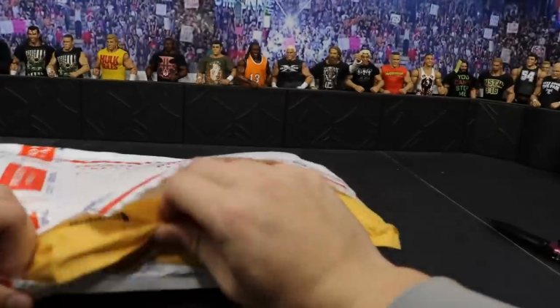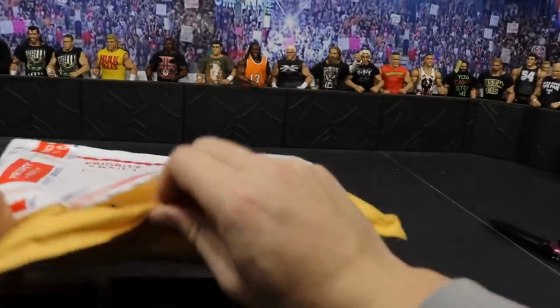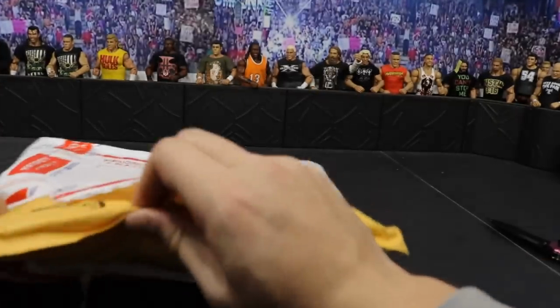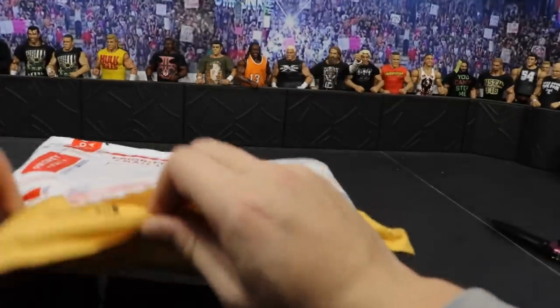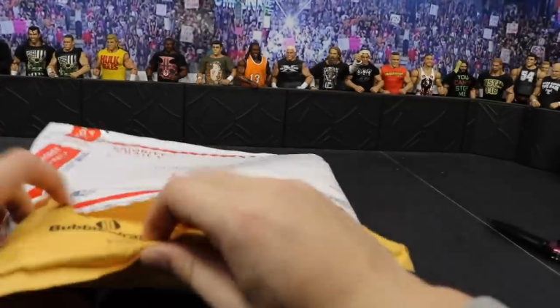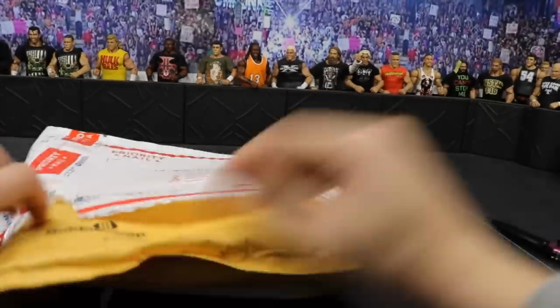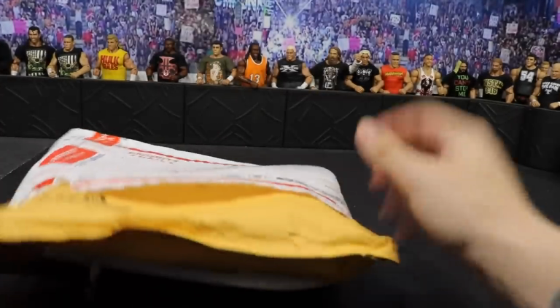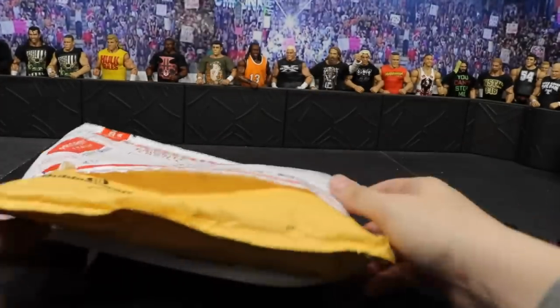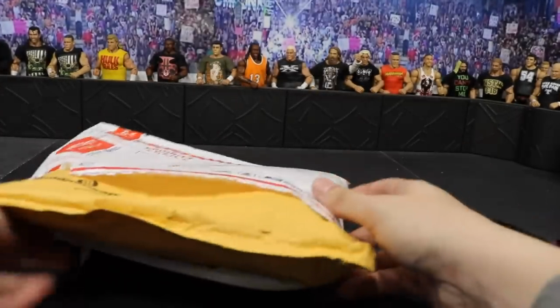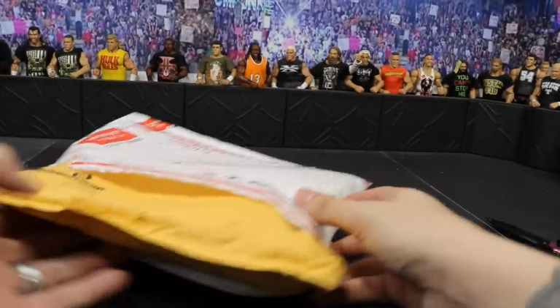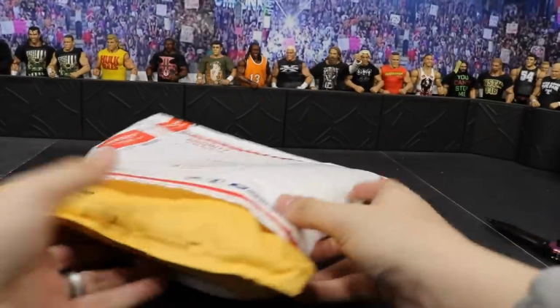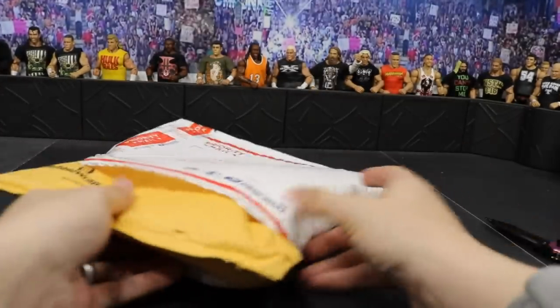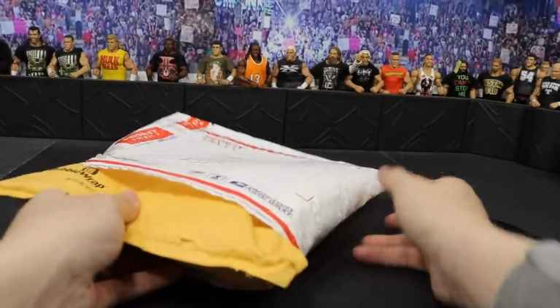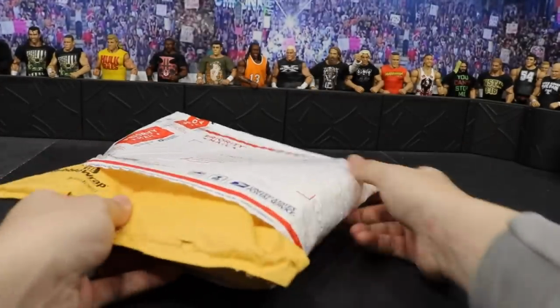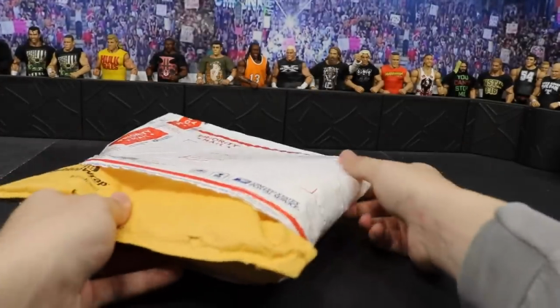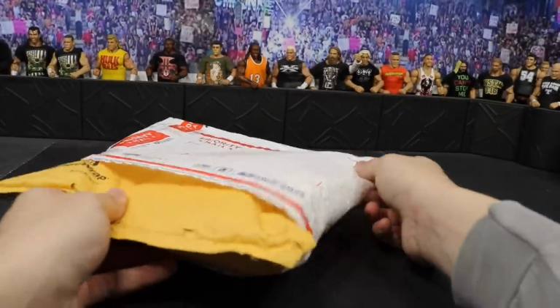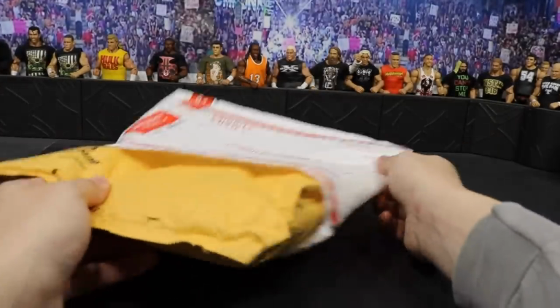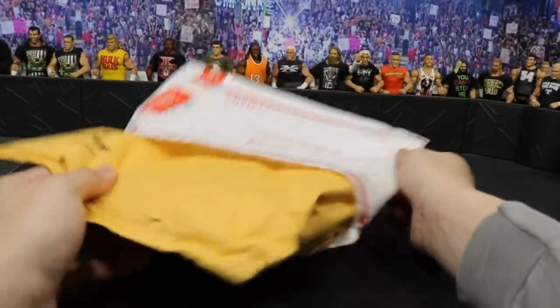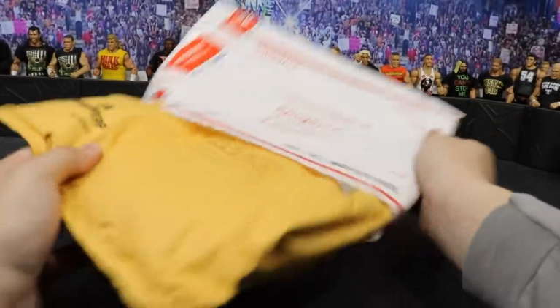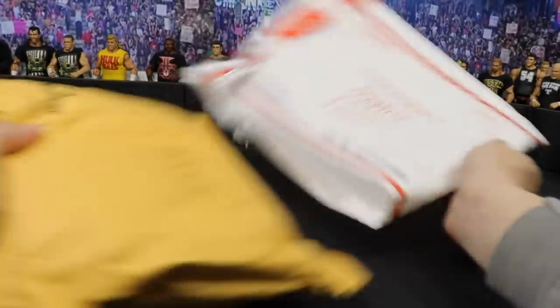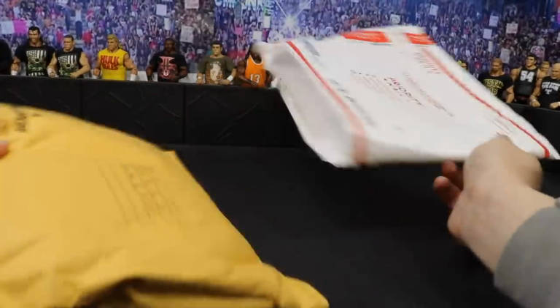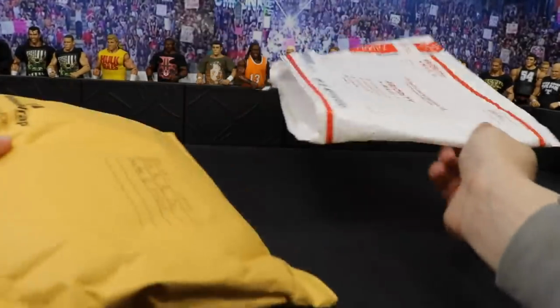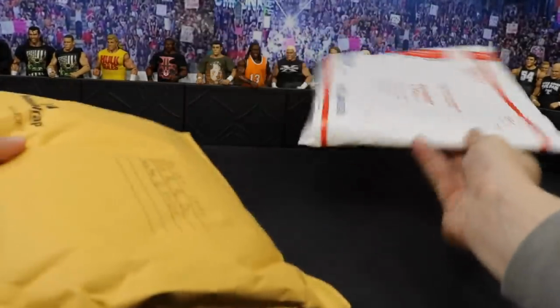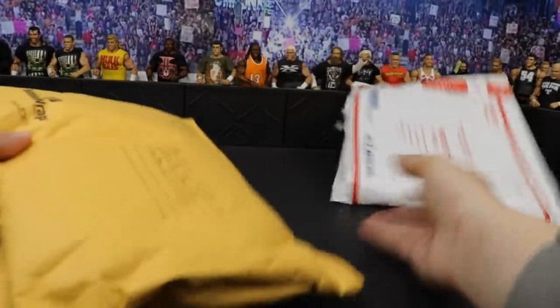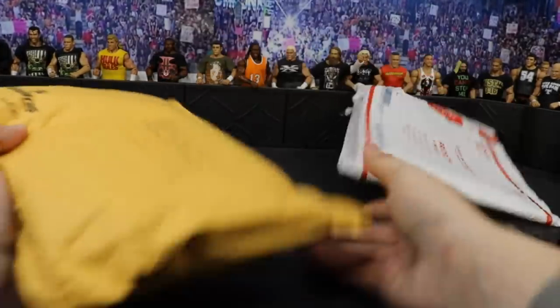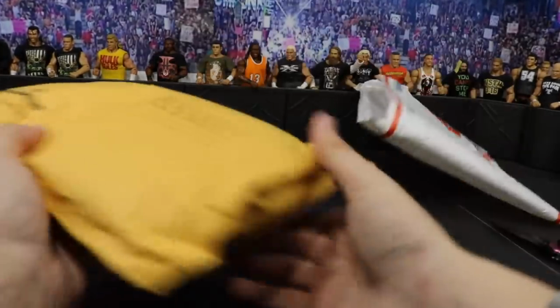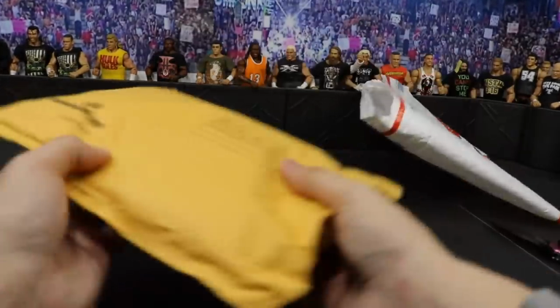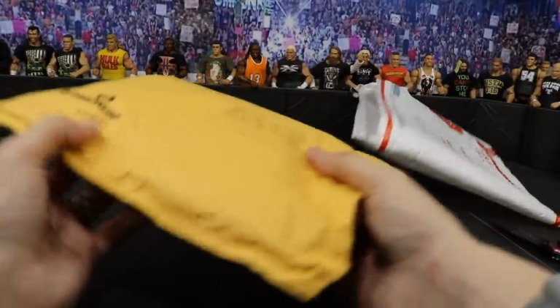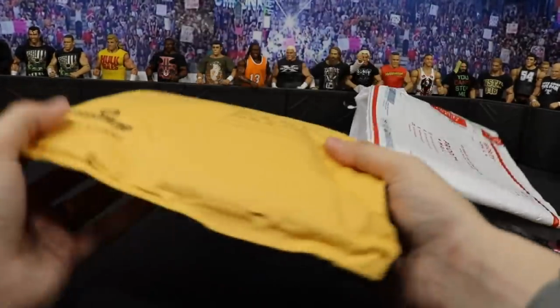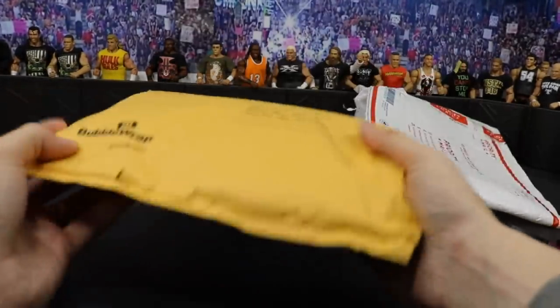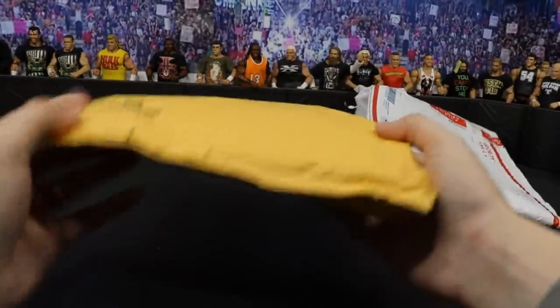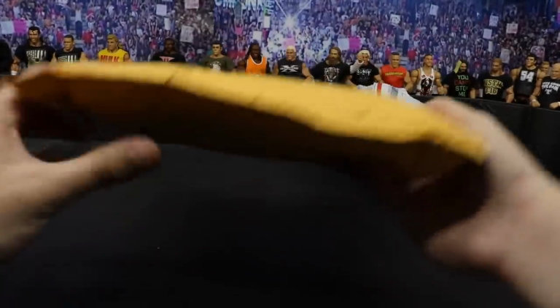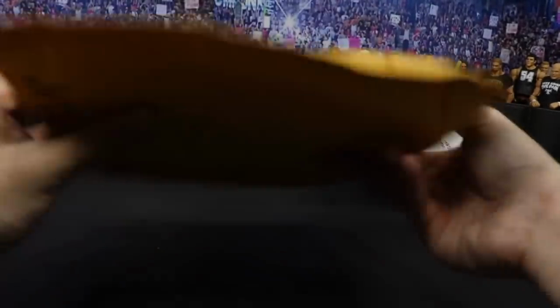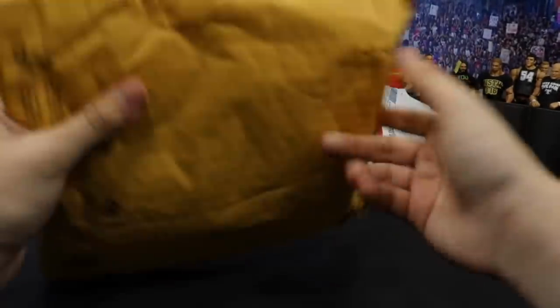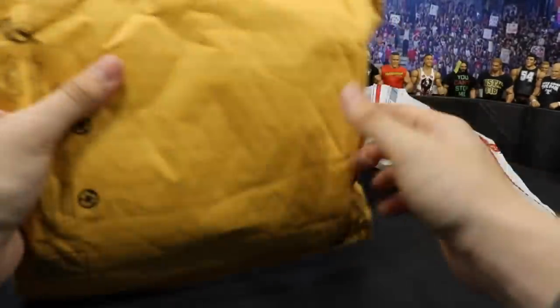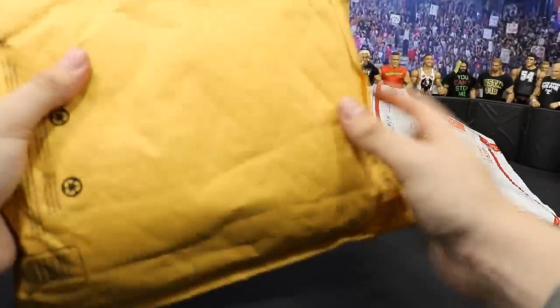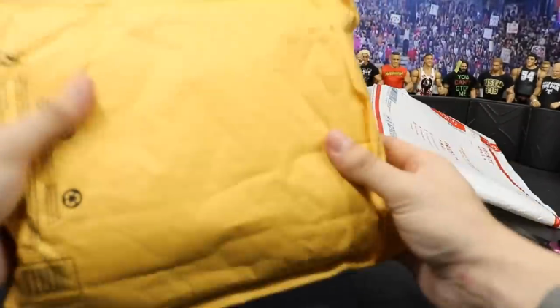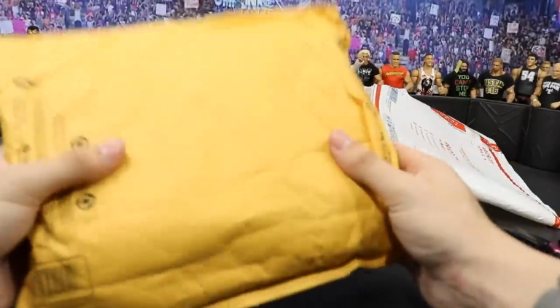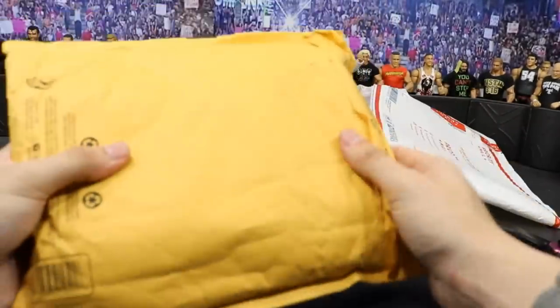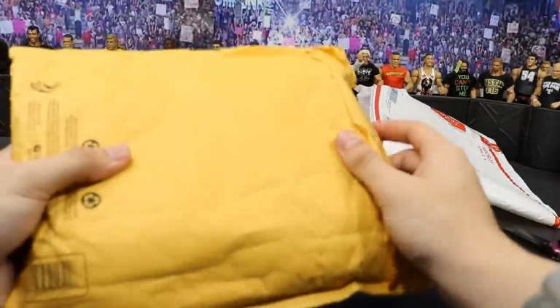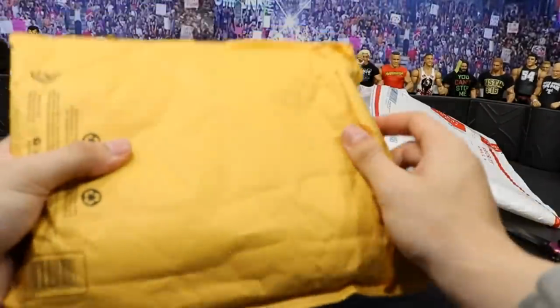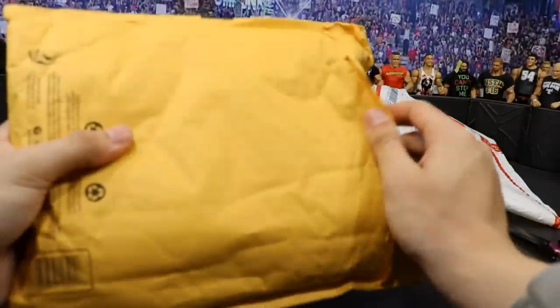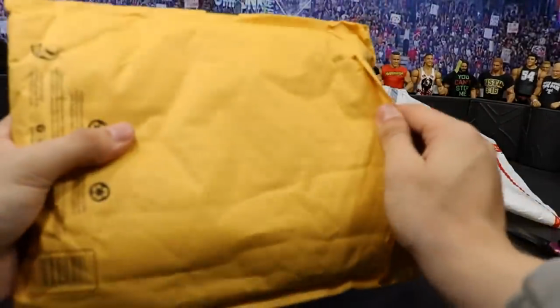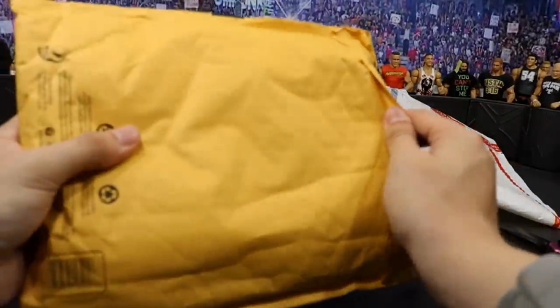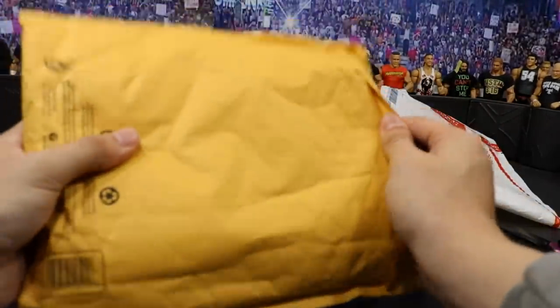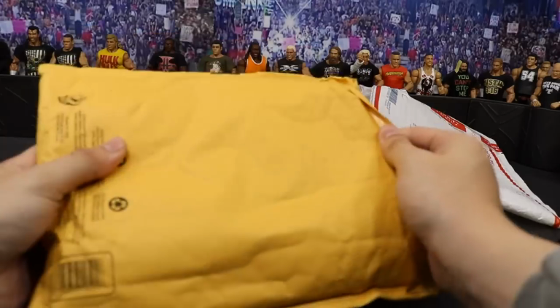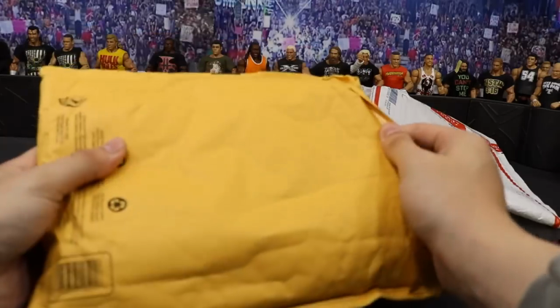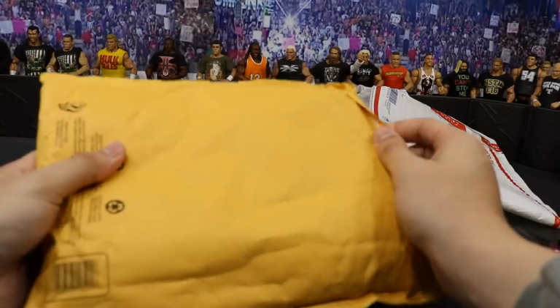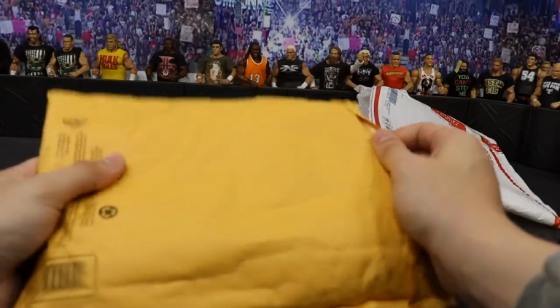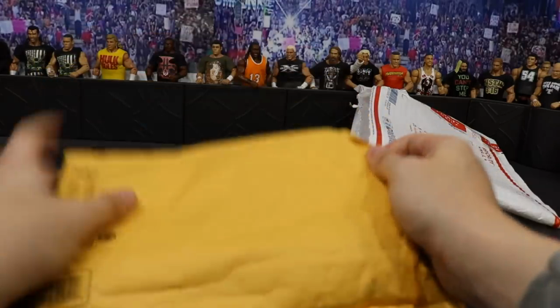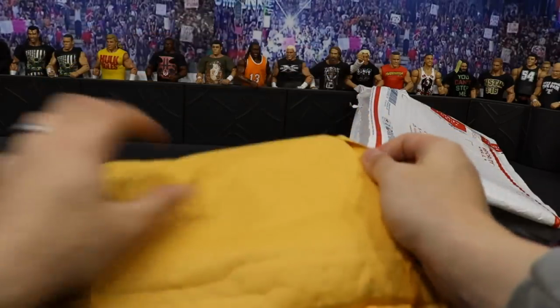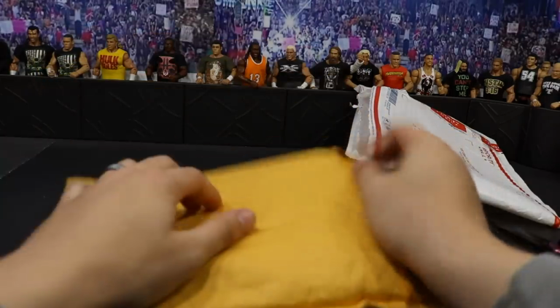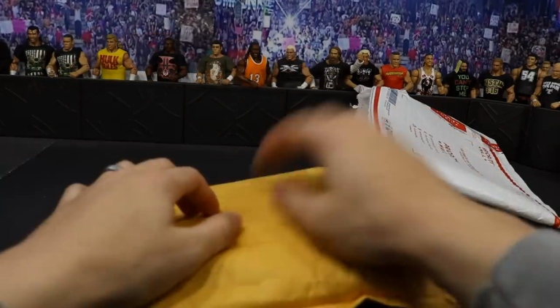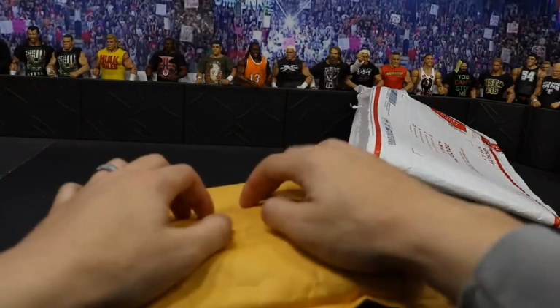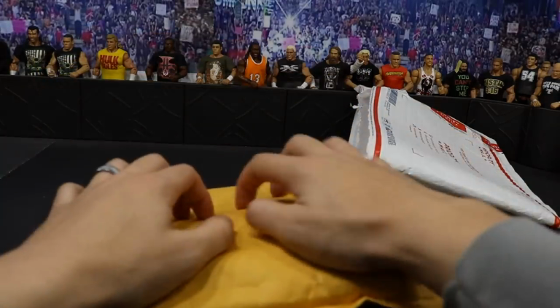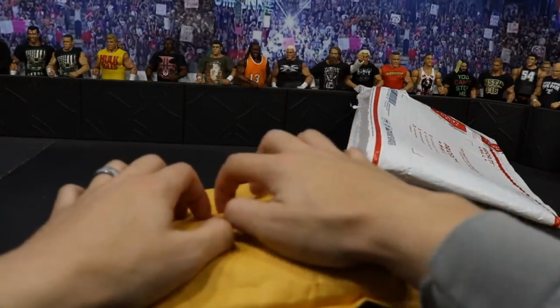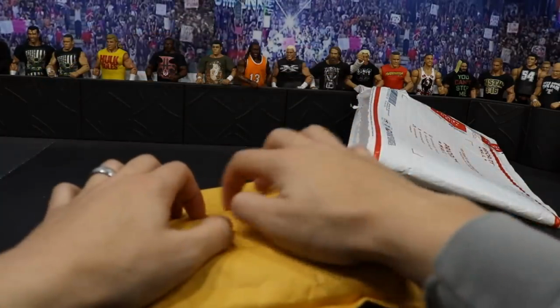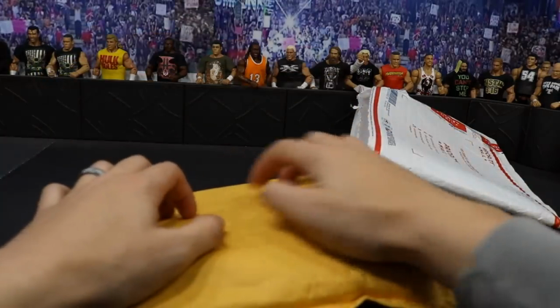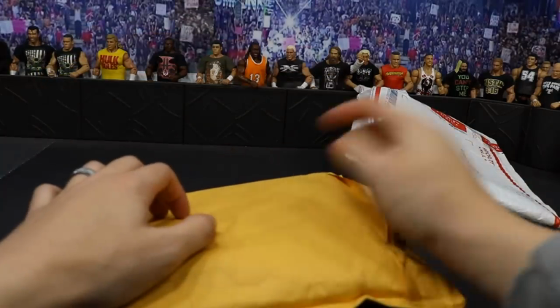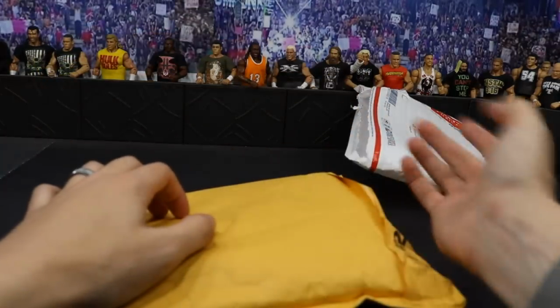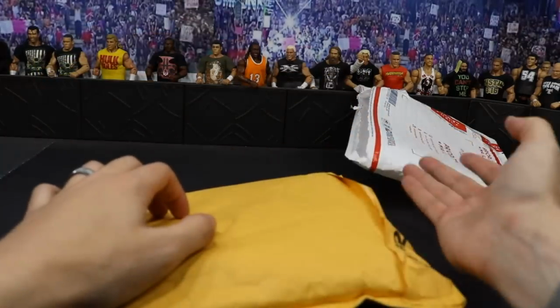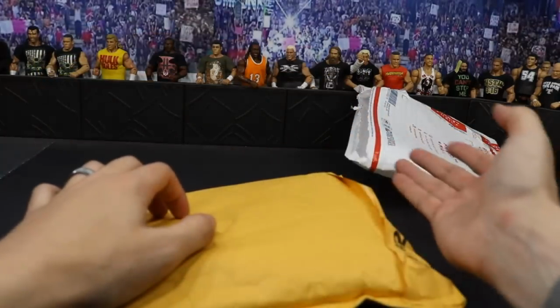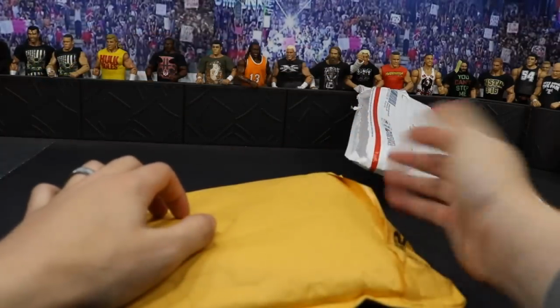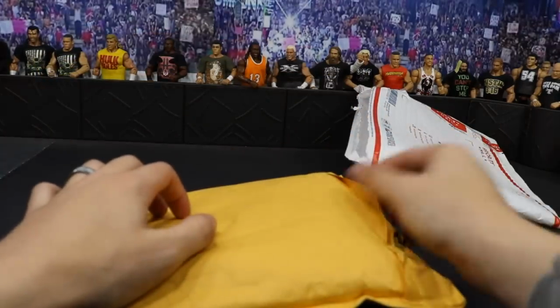He said he did an envelope inside of an envelope, so that's what this is right here. As you see, it's just a little packing envelope, so we're gonna have to rip this open.